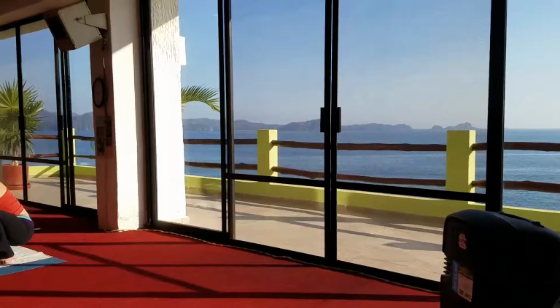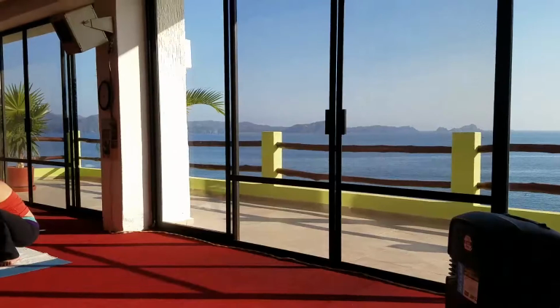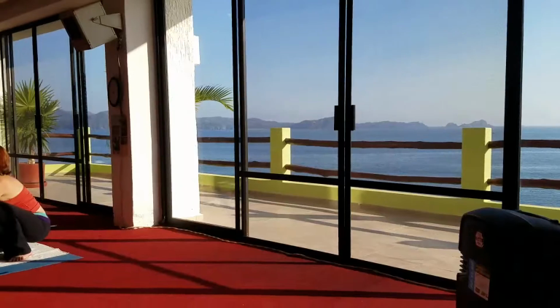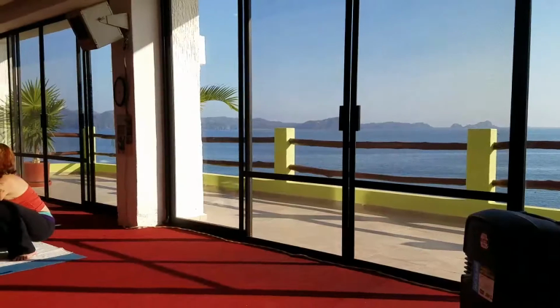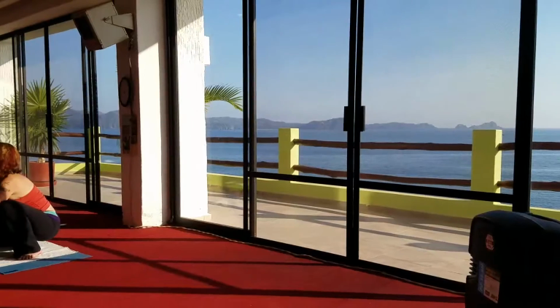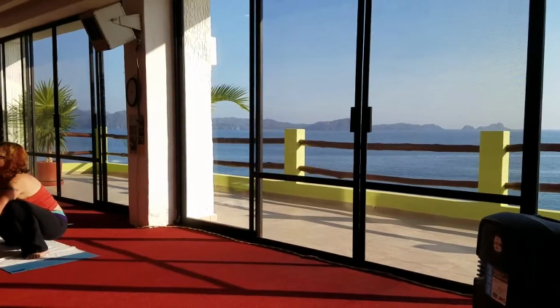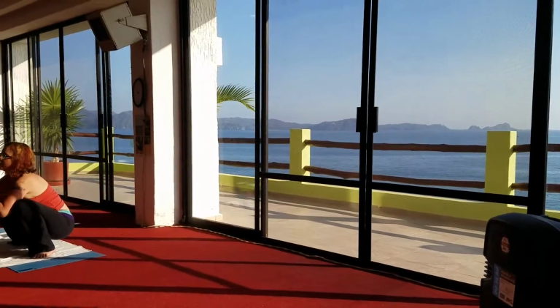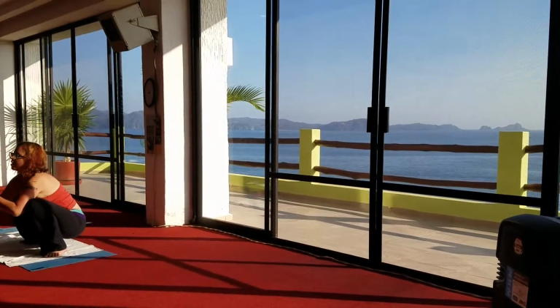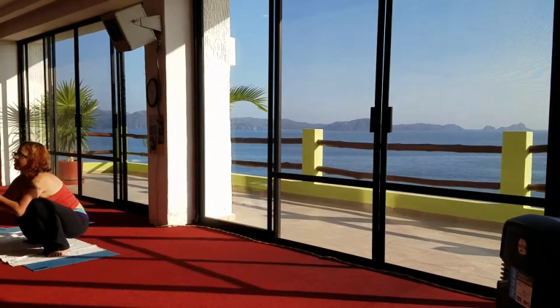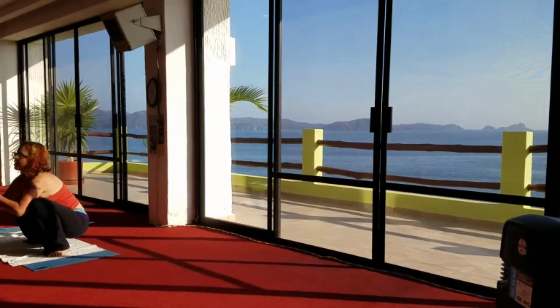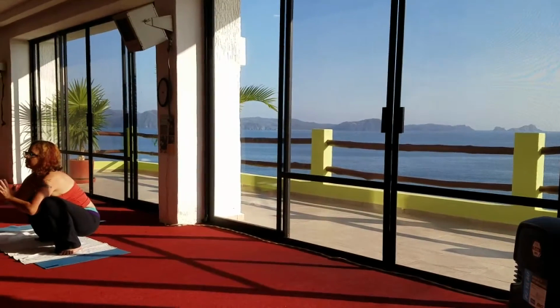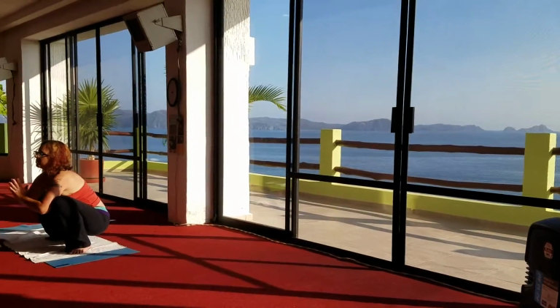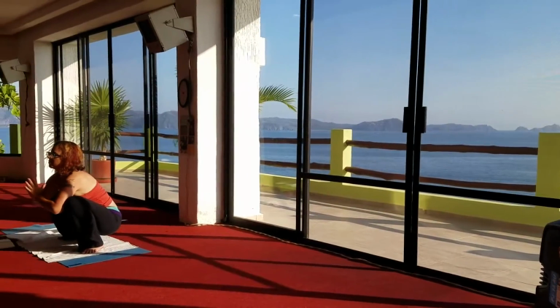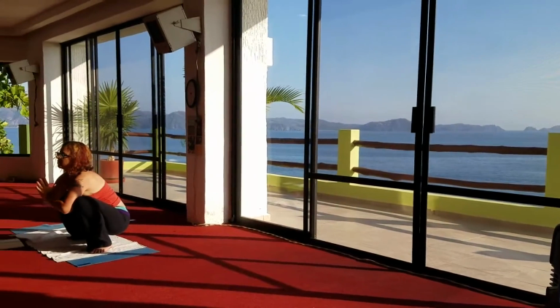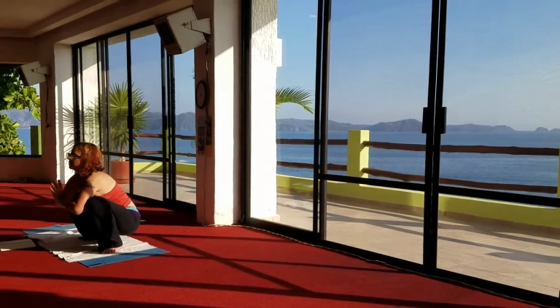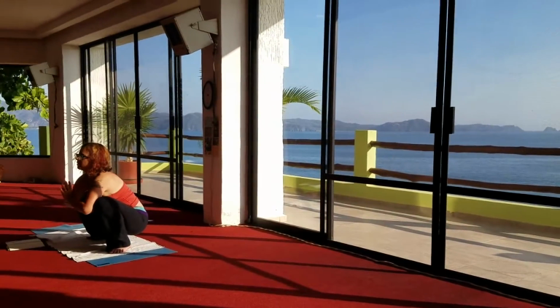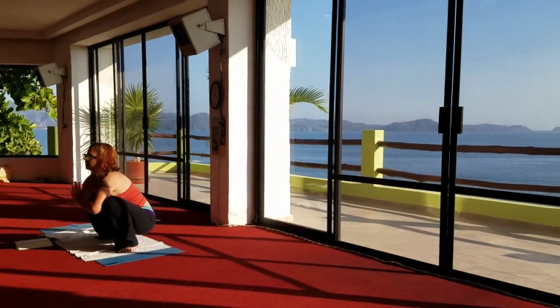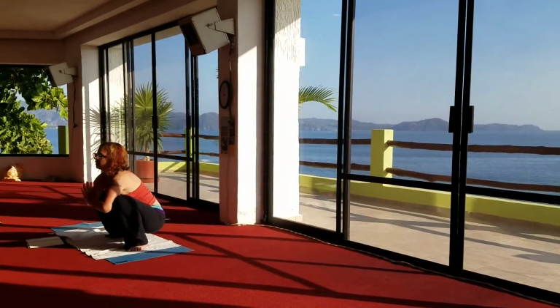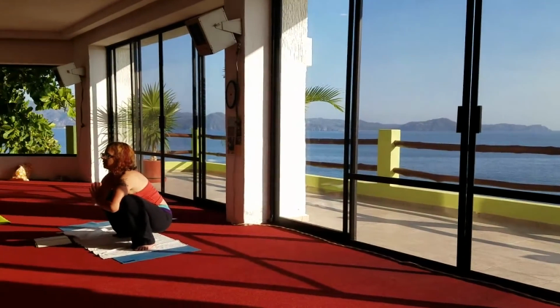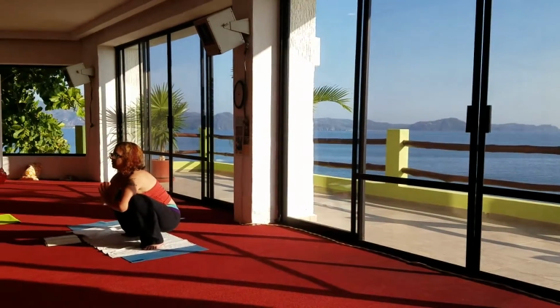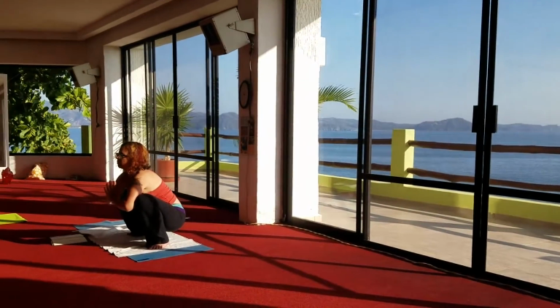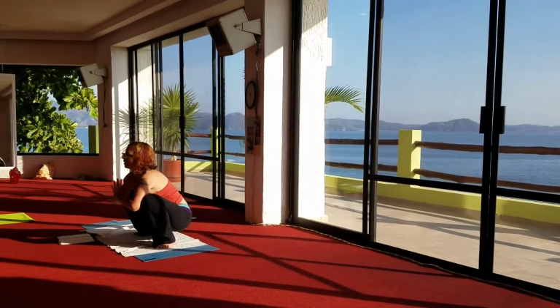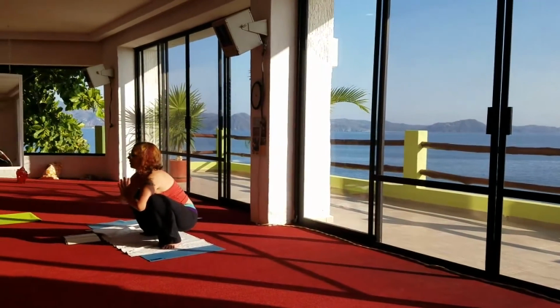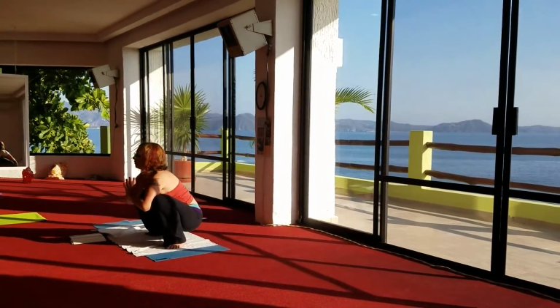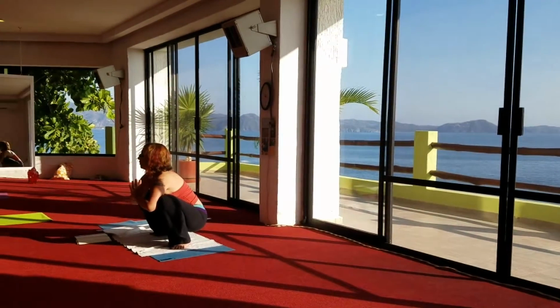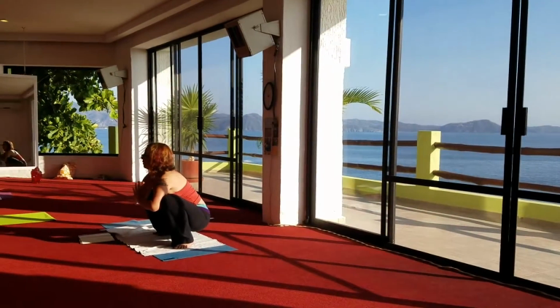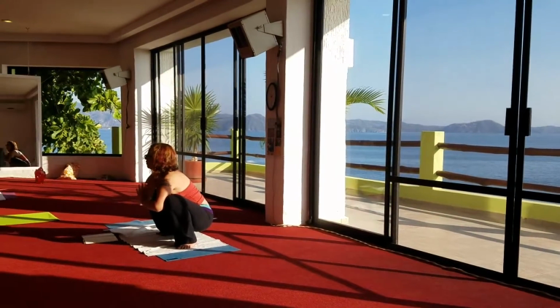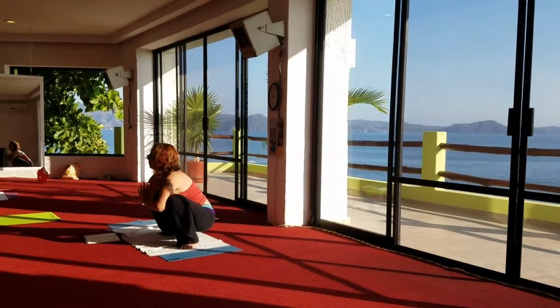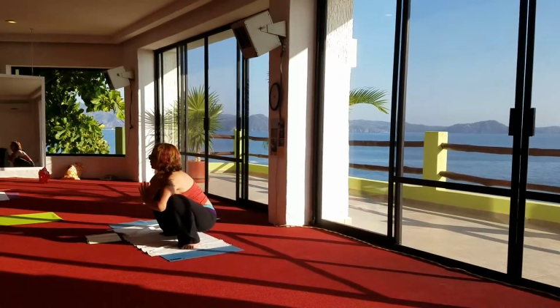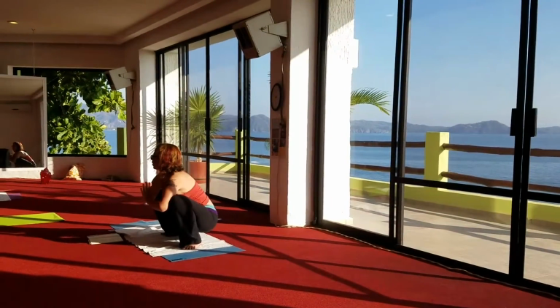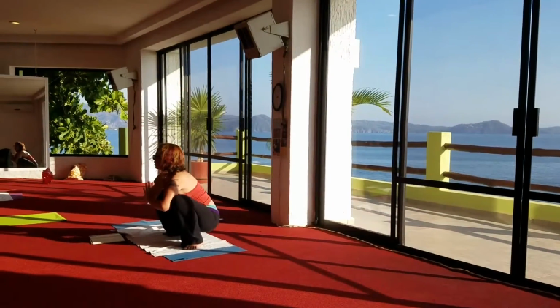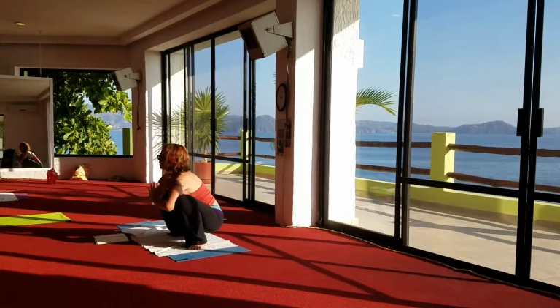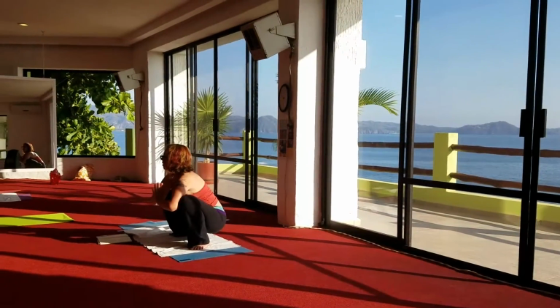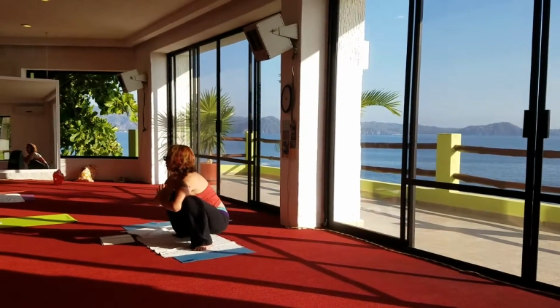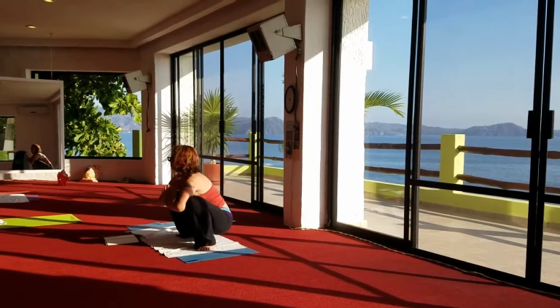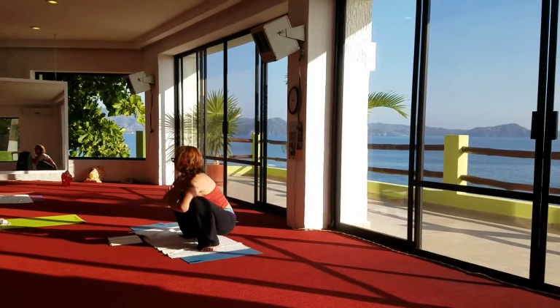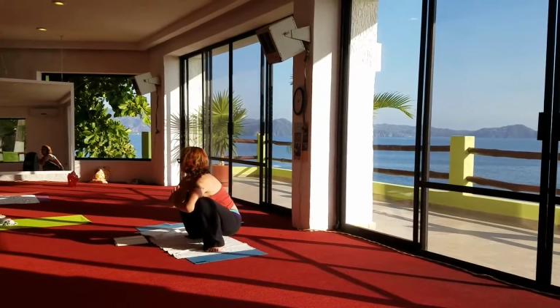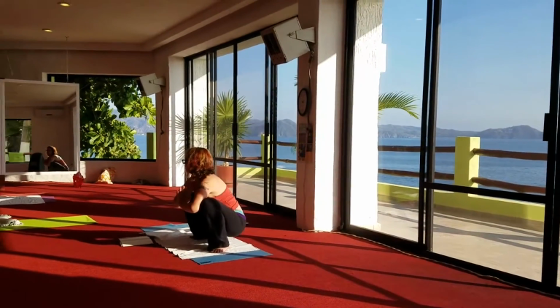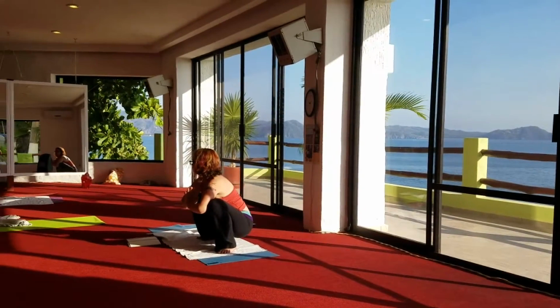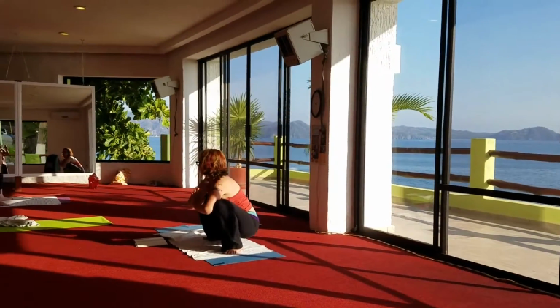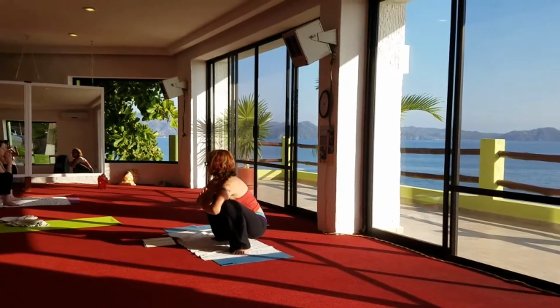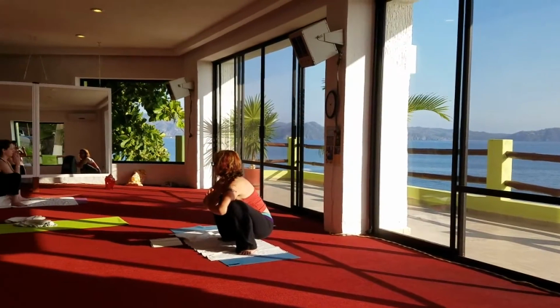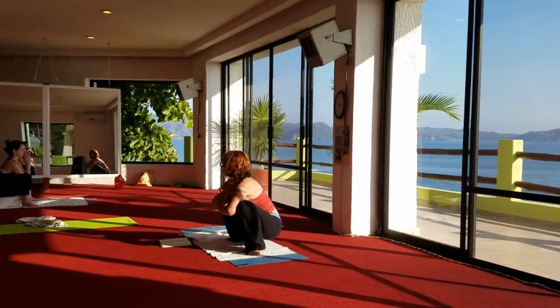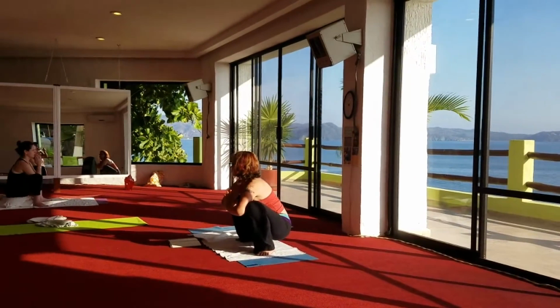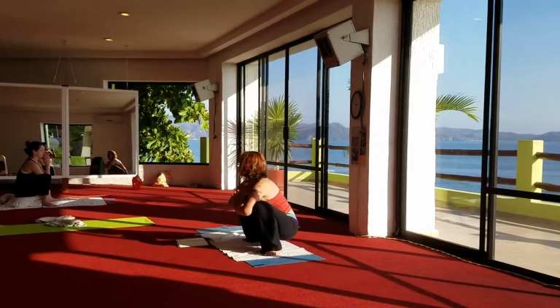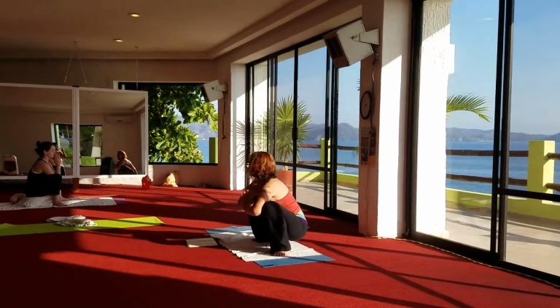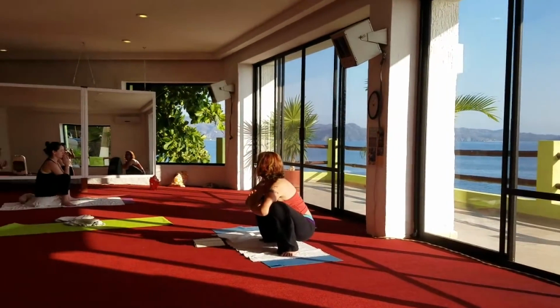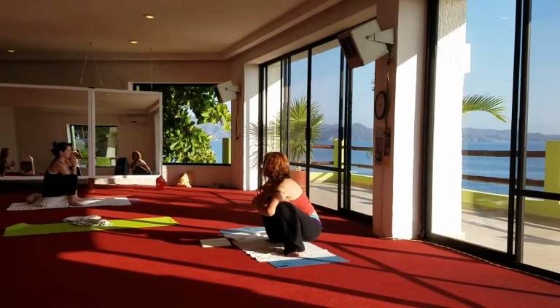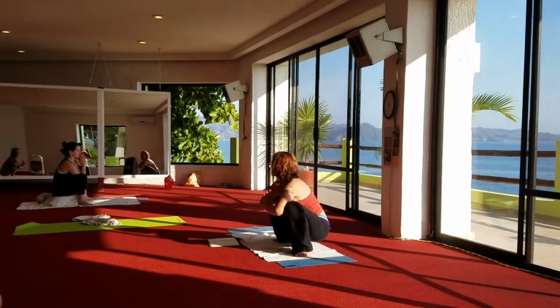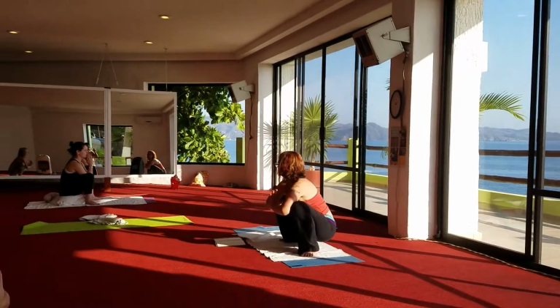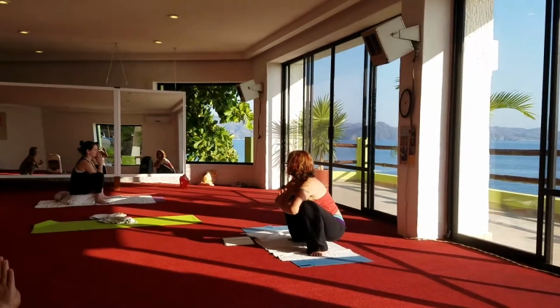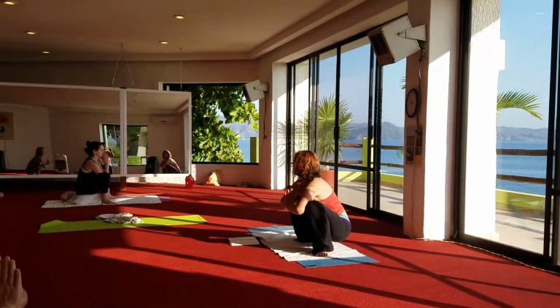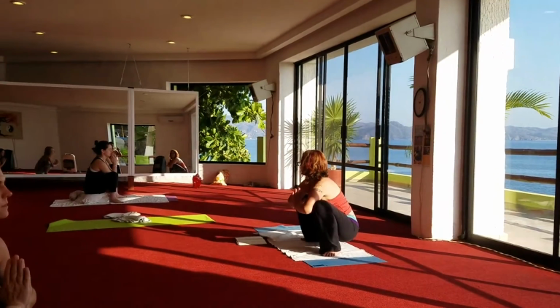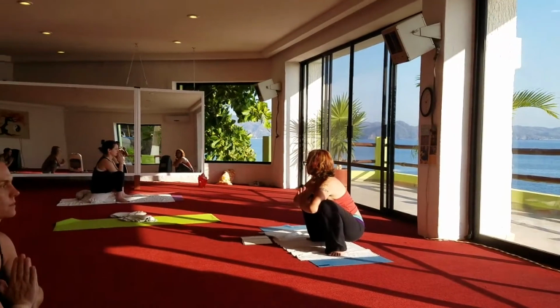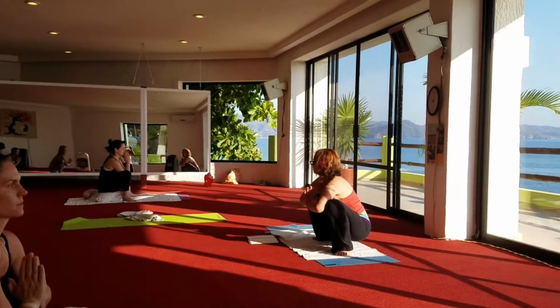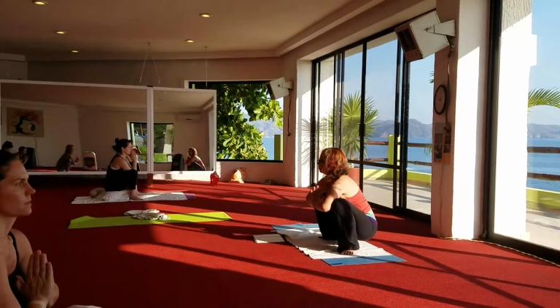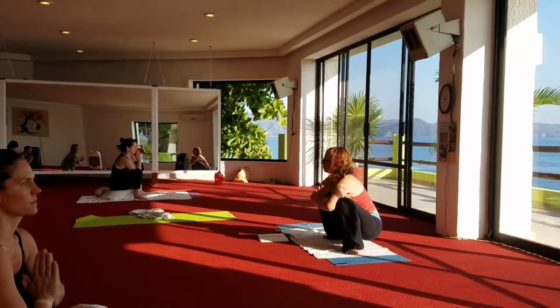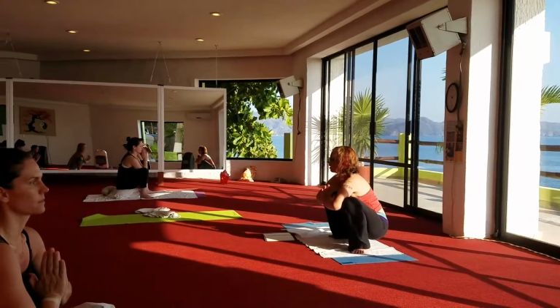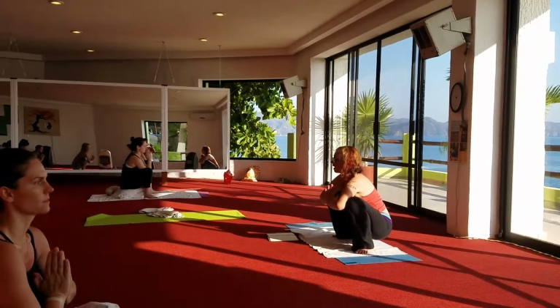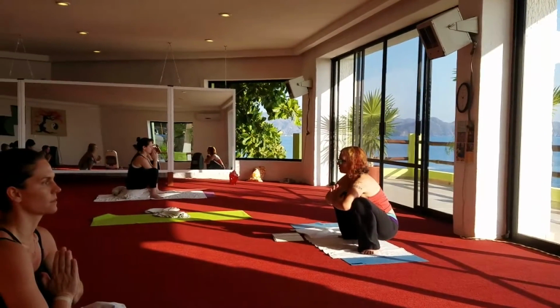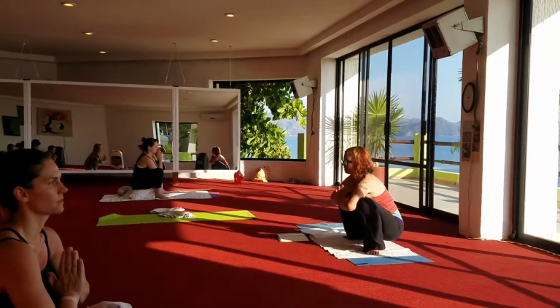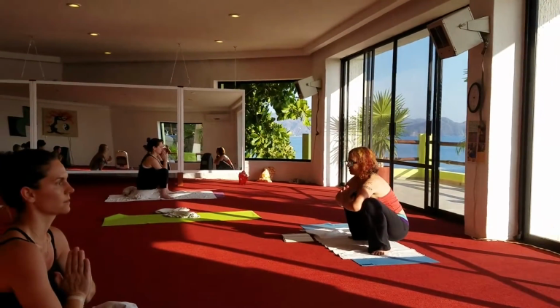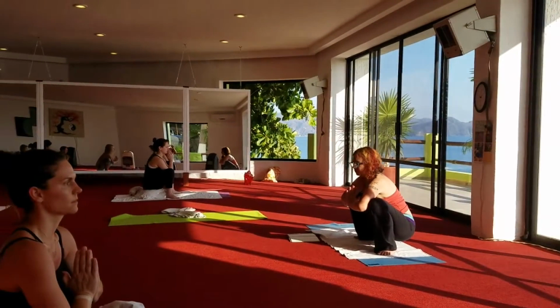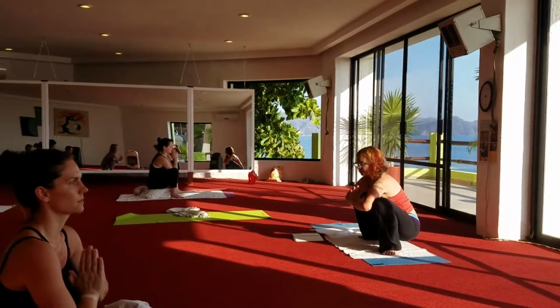Bring your arms. This is wonderful for carpal tunnel or tendonitis, any kind of stress or injury.